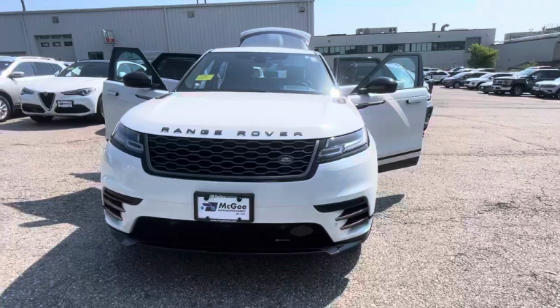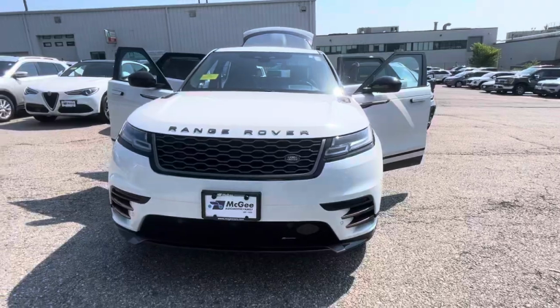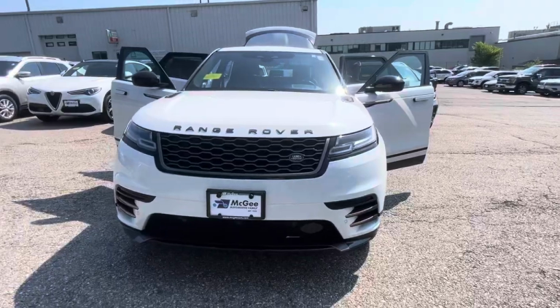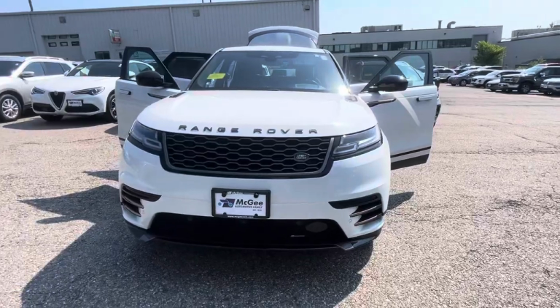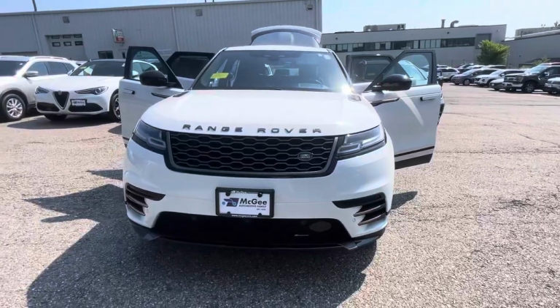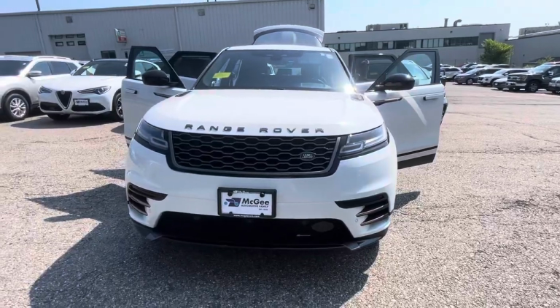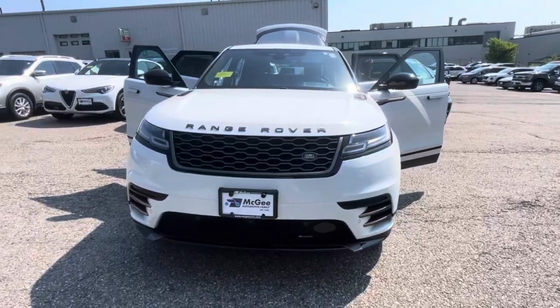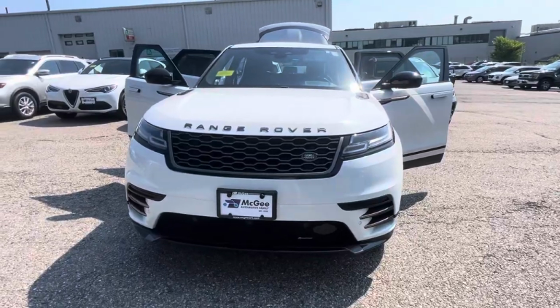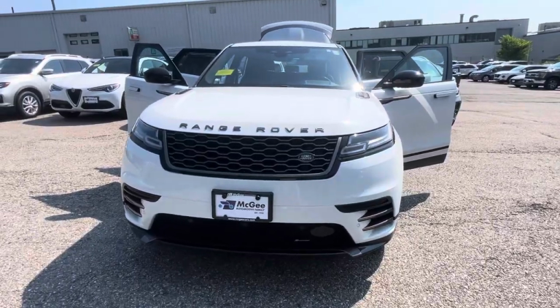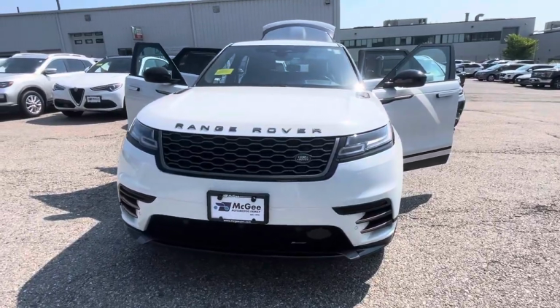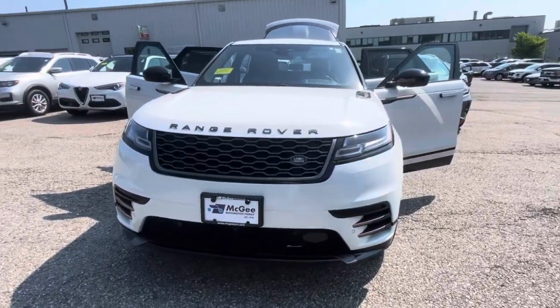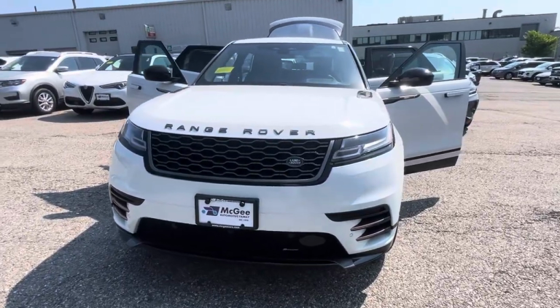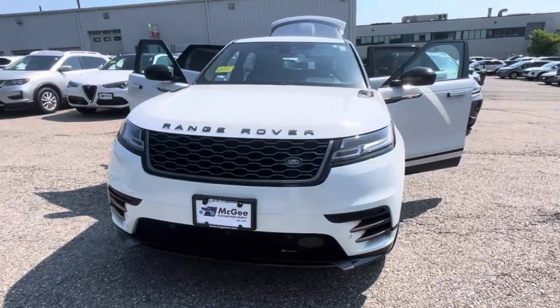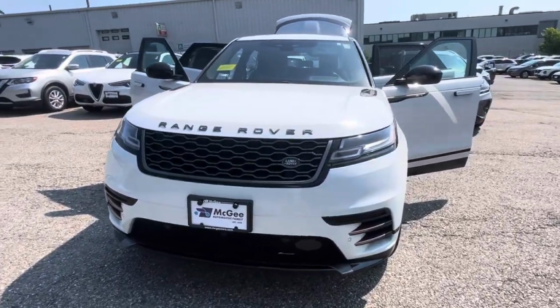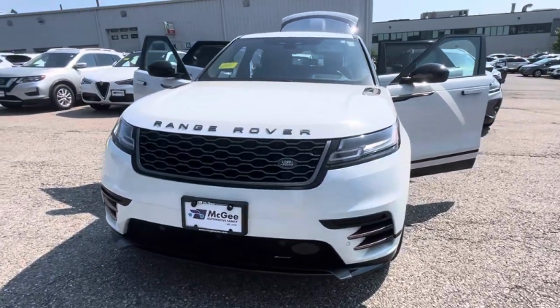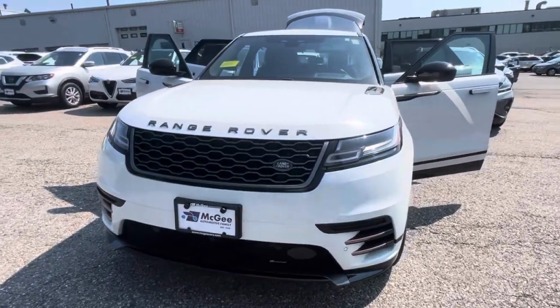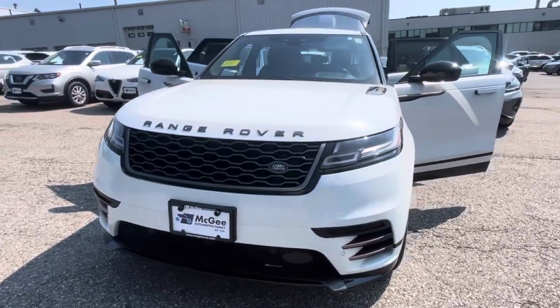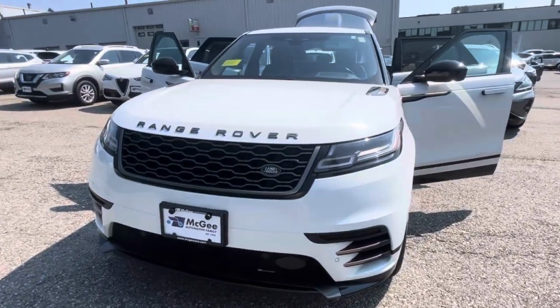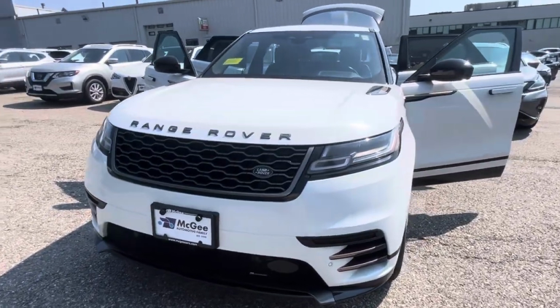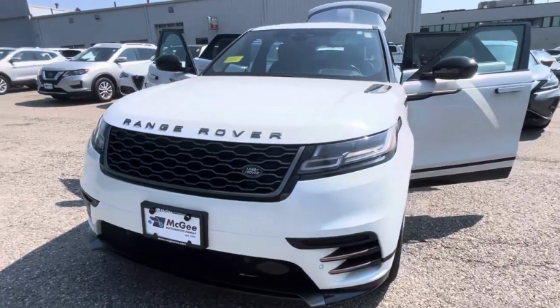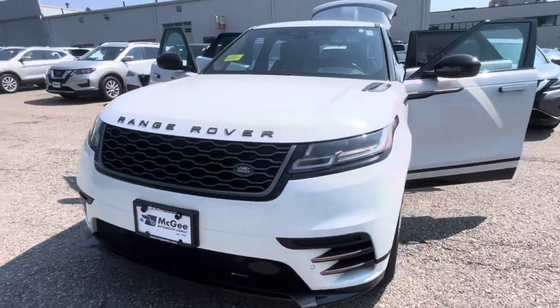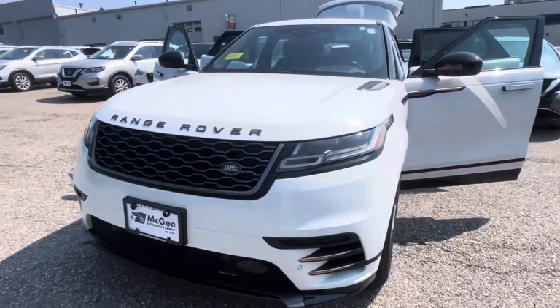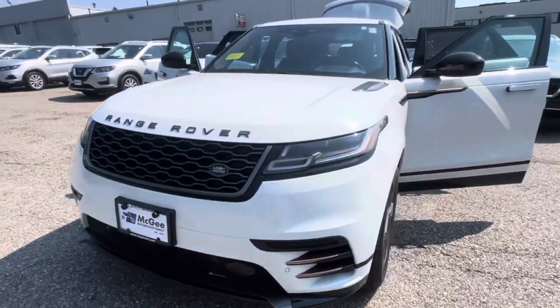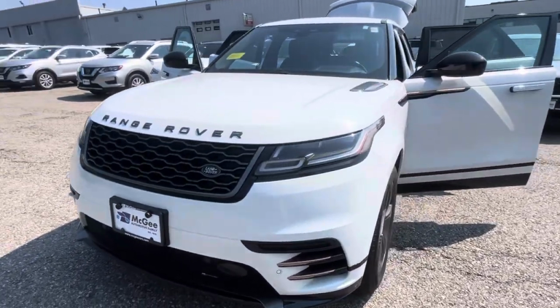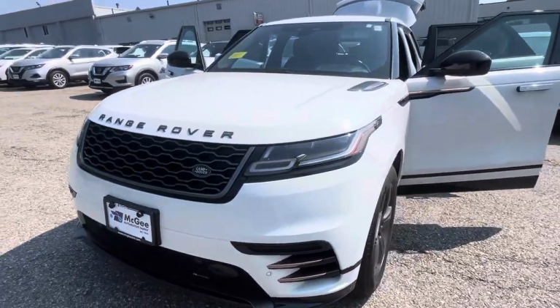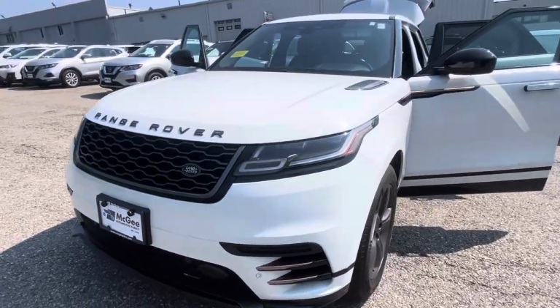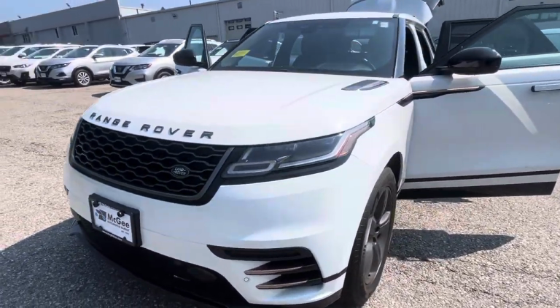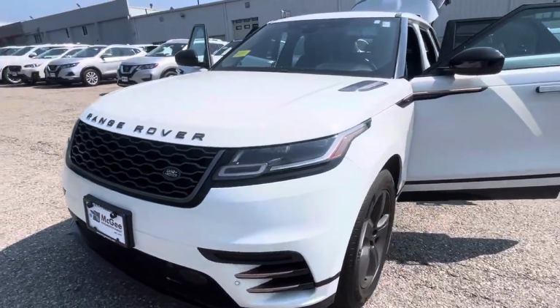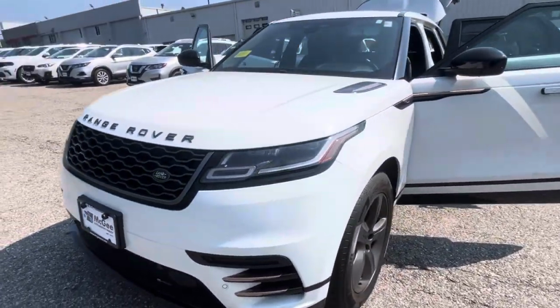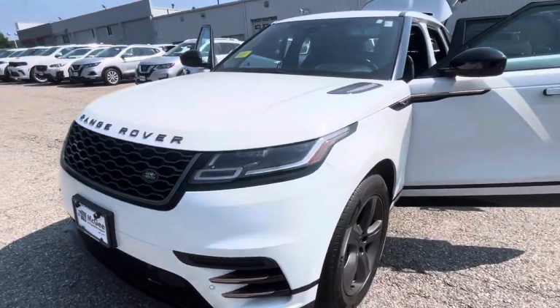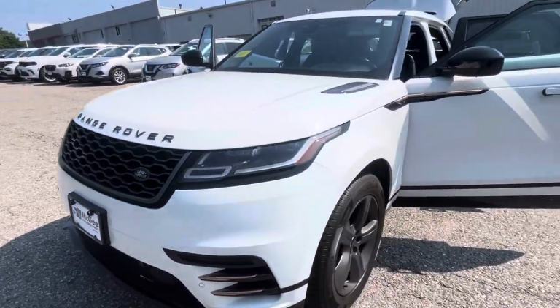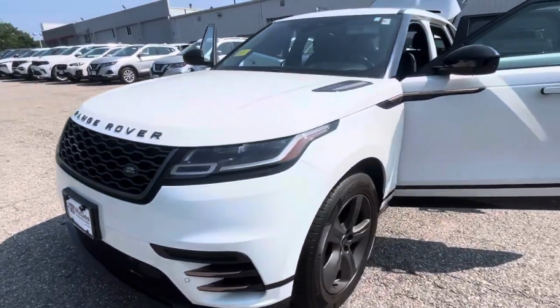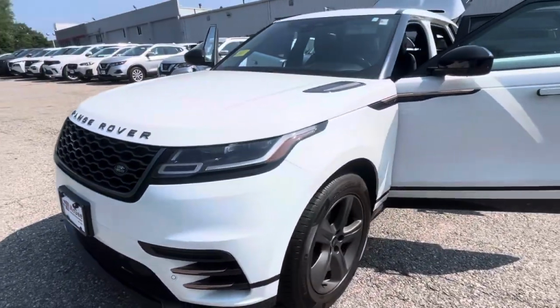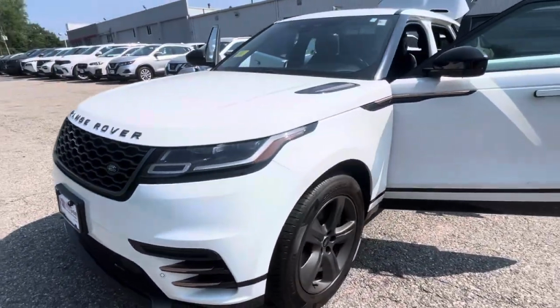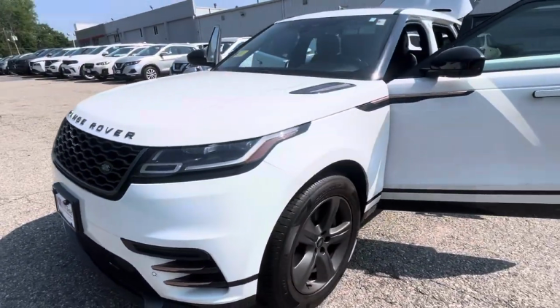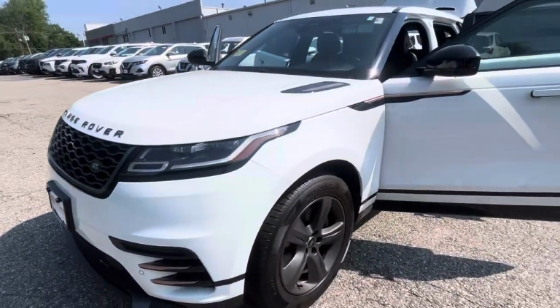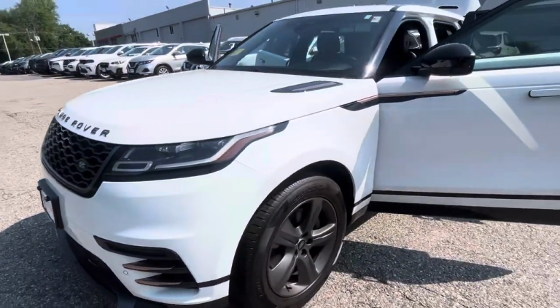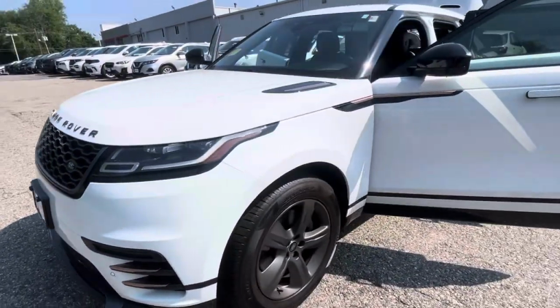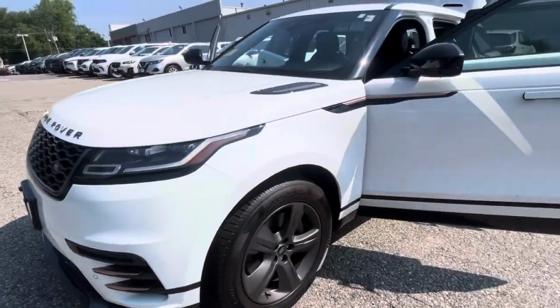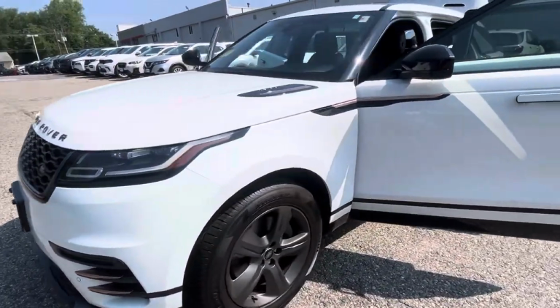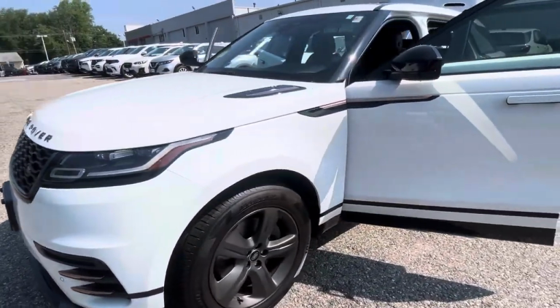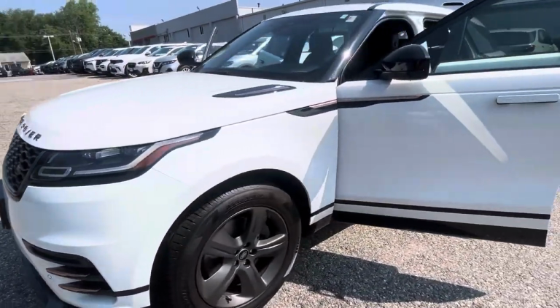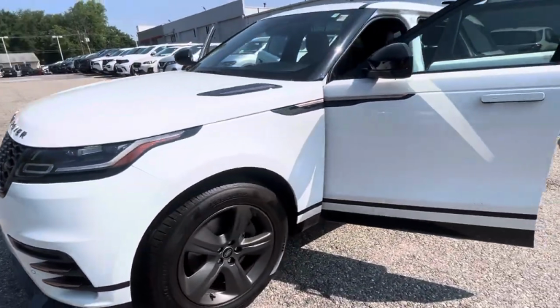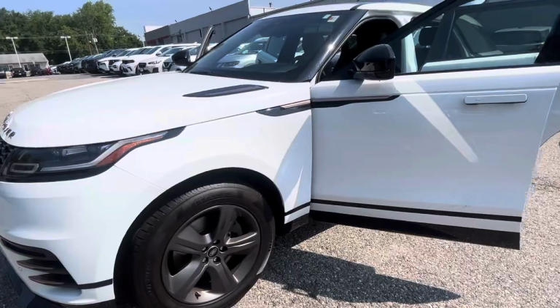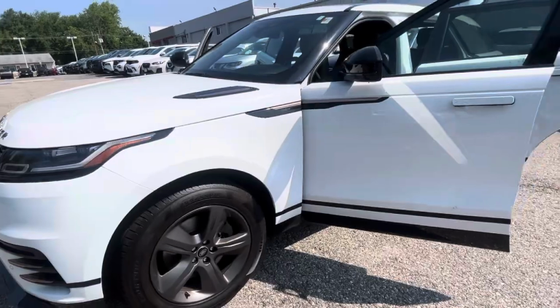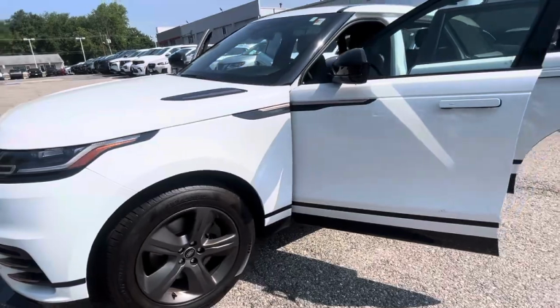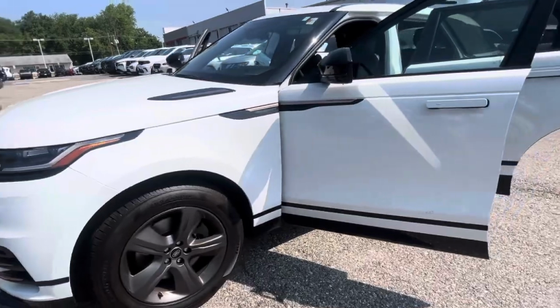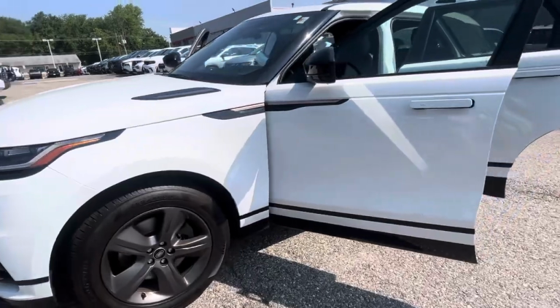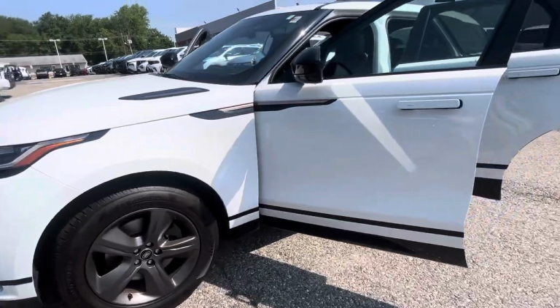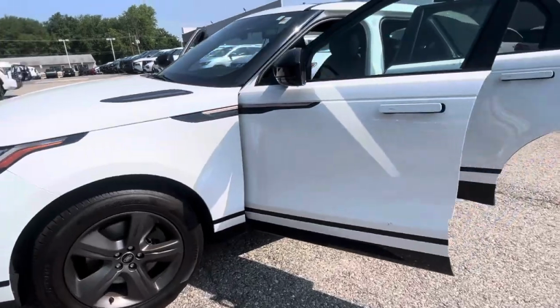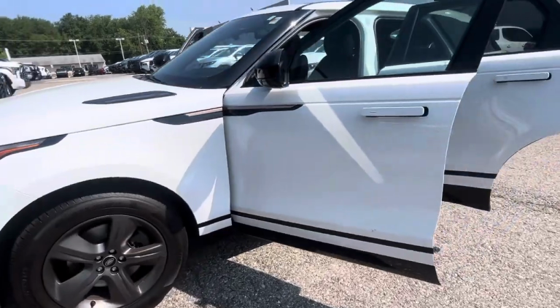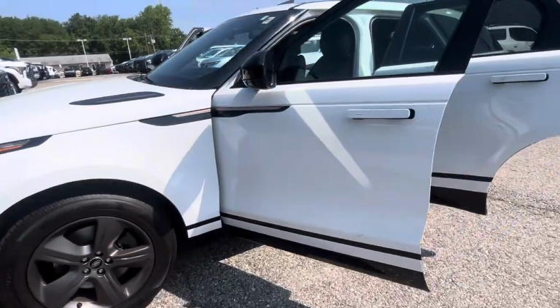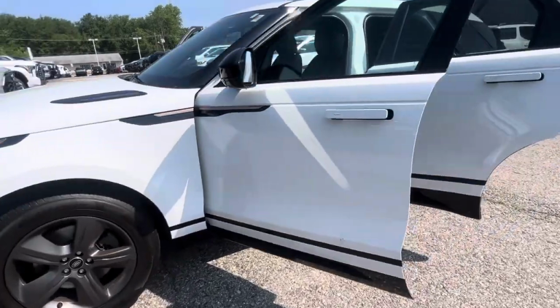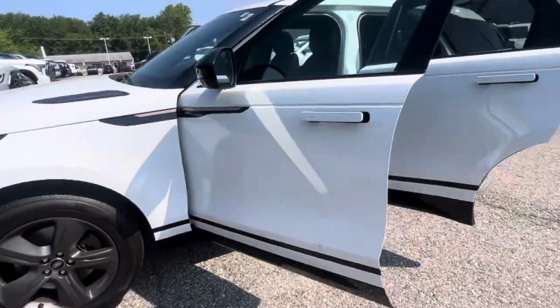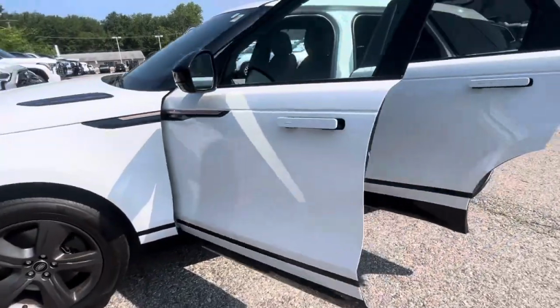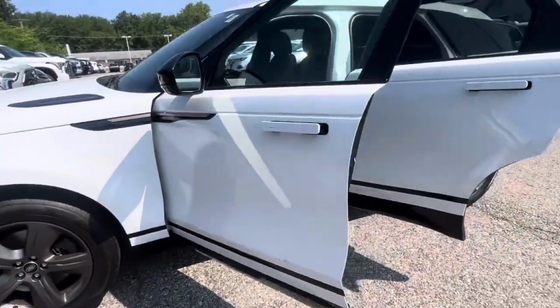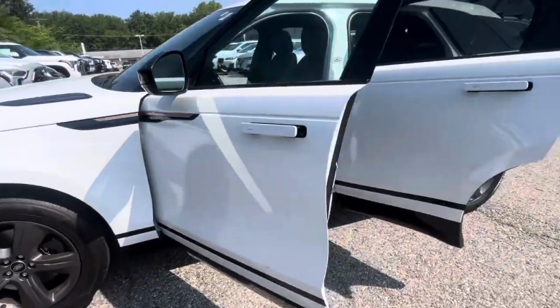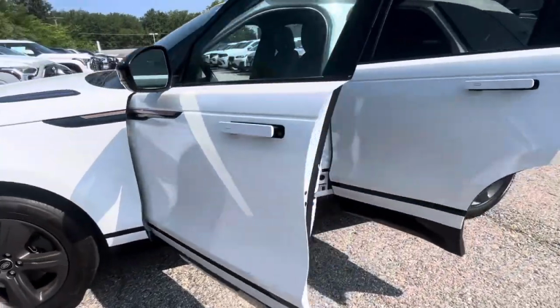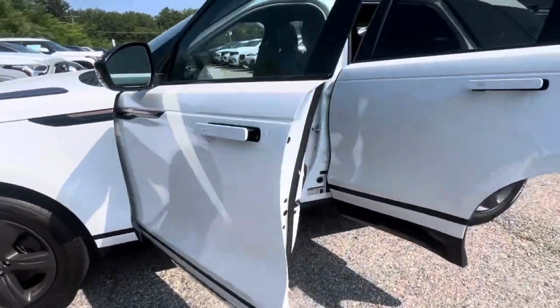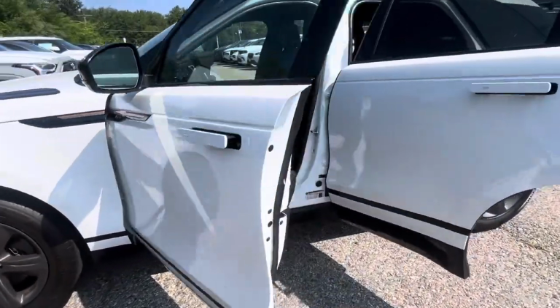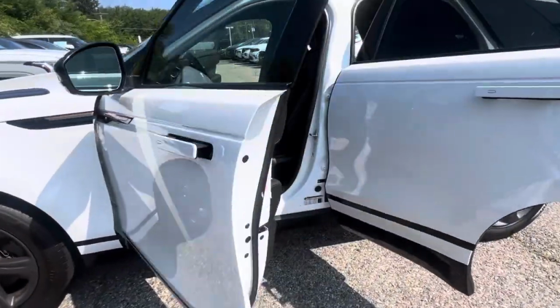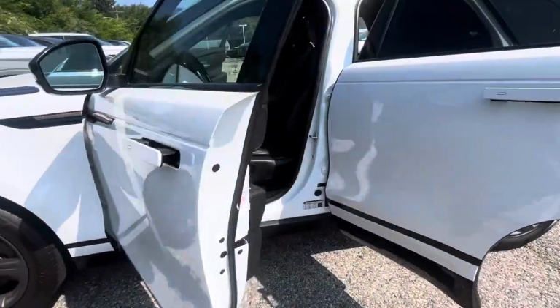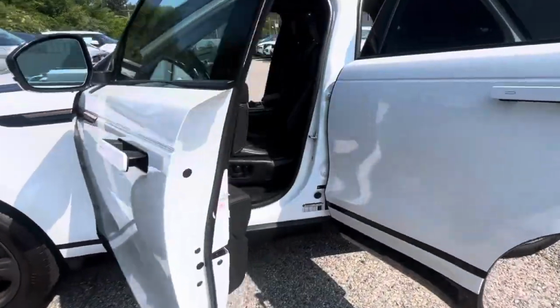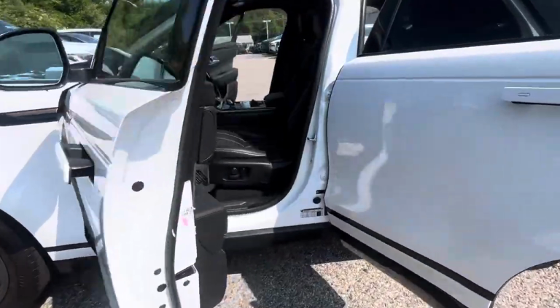Hello, Kelsey. My name is Kat with McGee Toyota of Dudley, and this is the 2022 Land Rover Velar you inquired on.